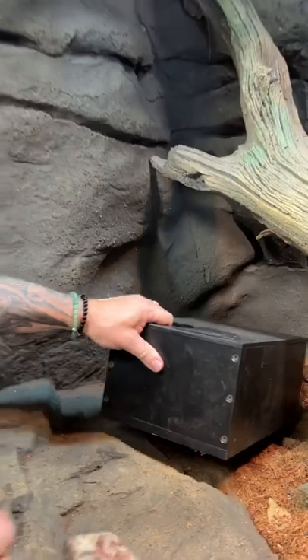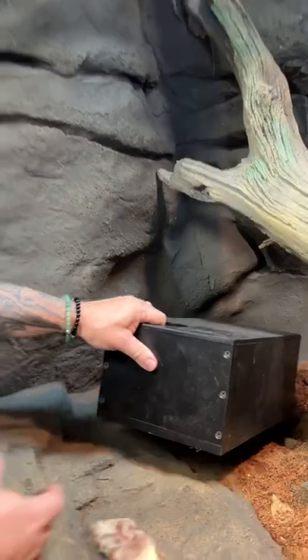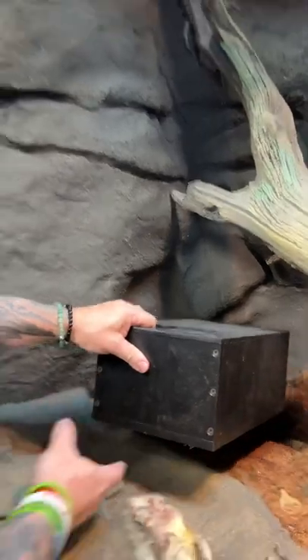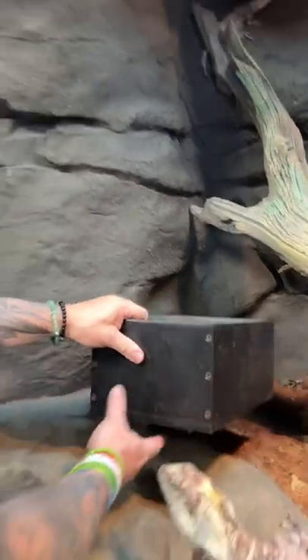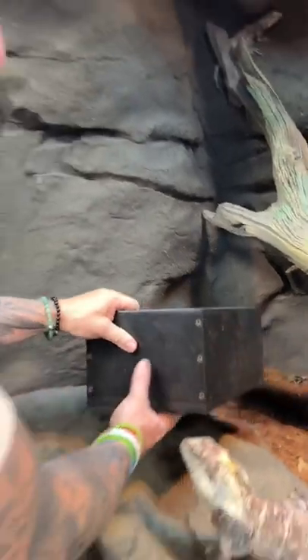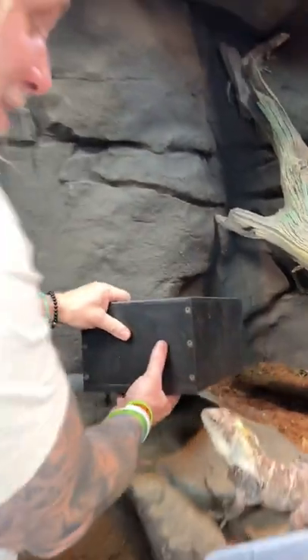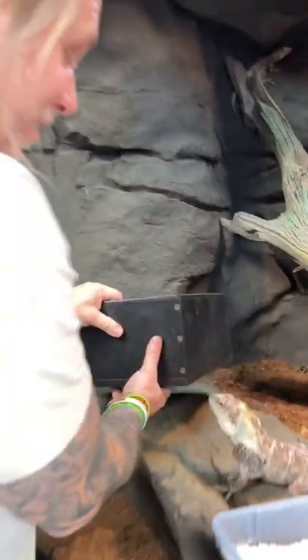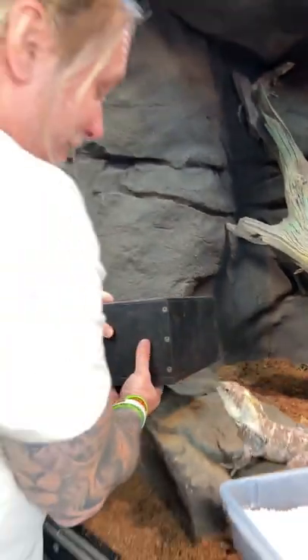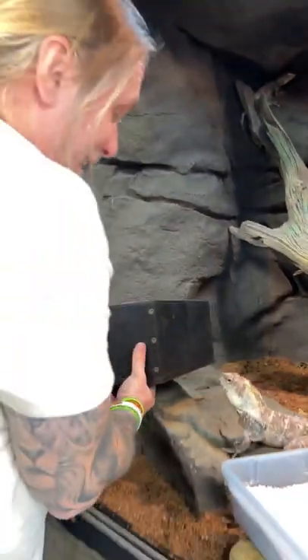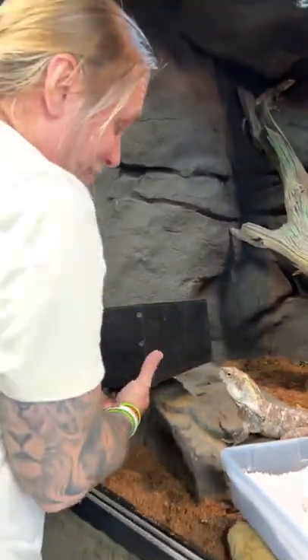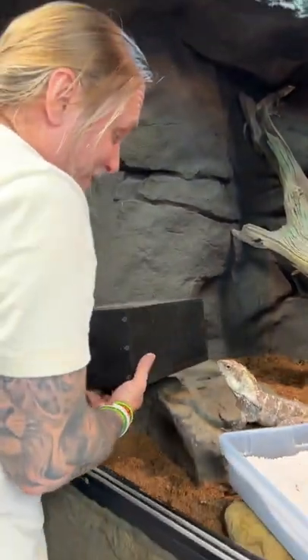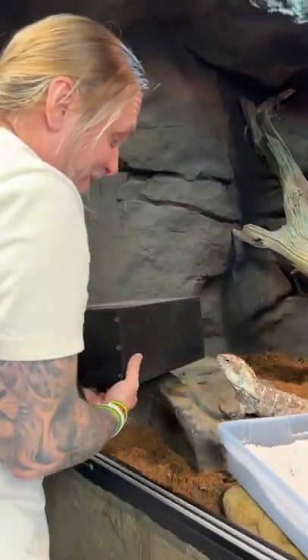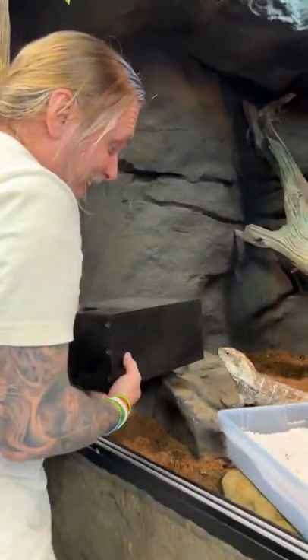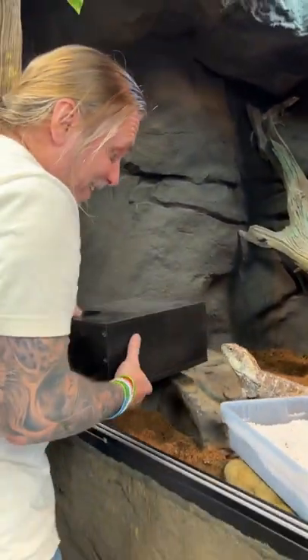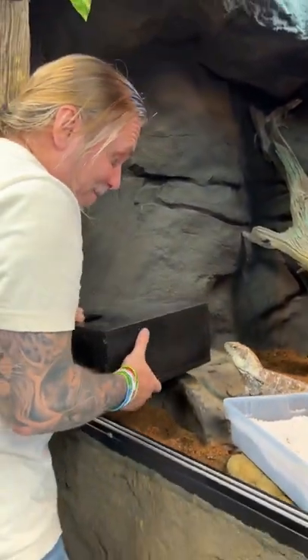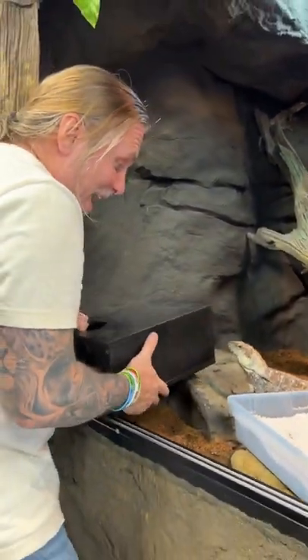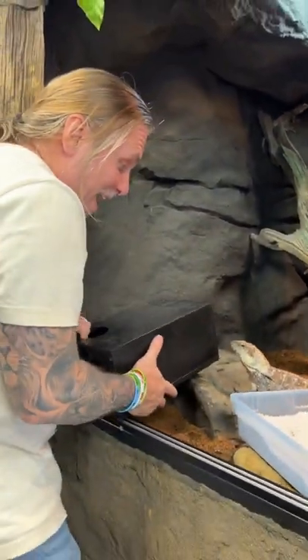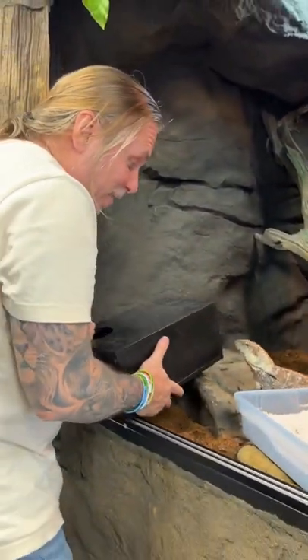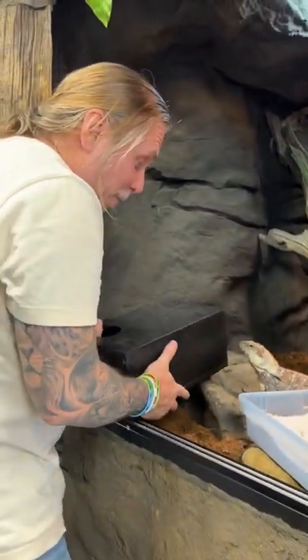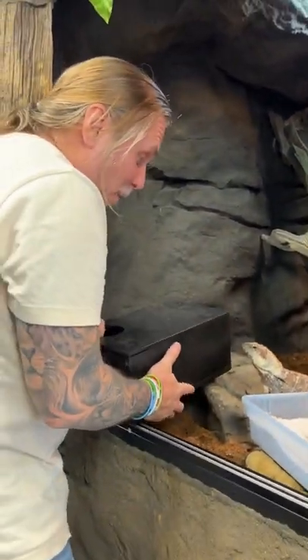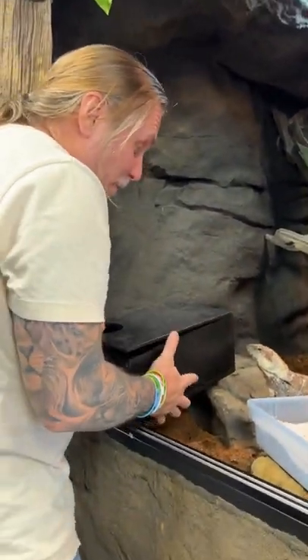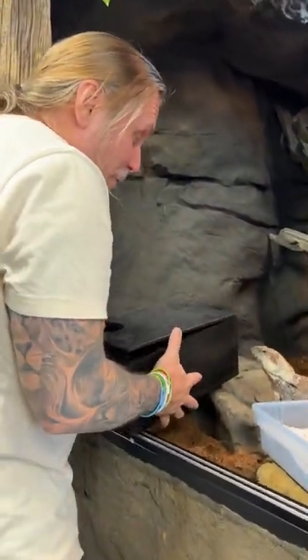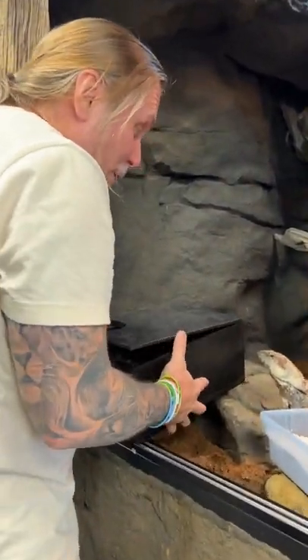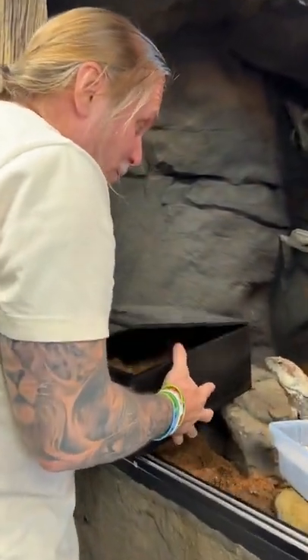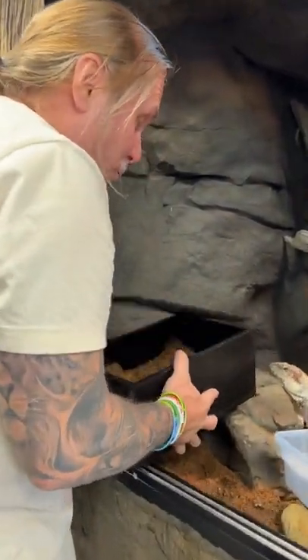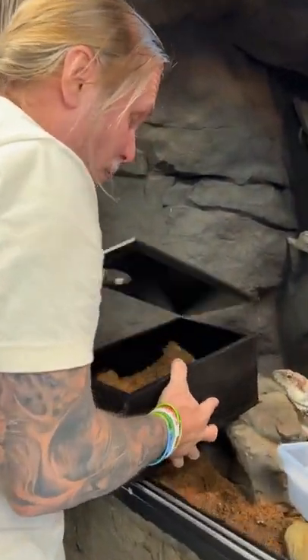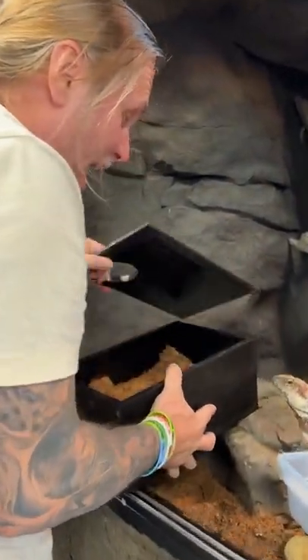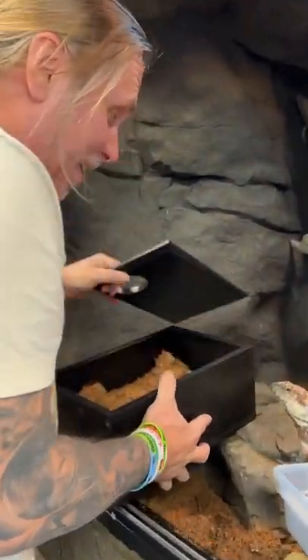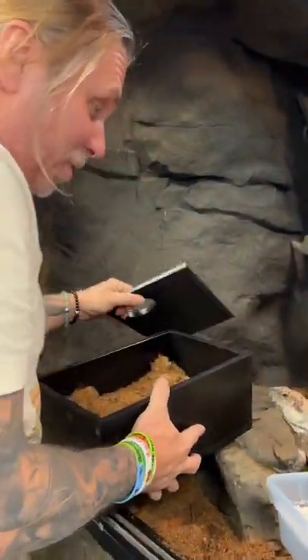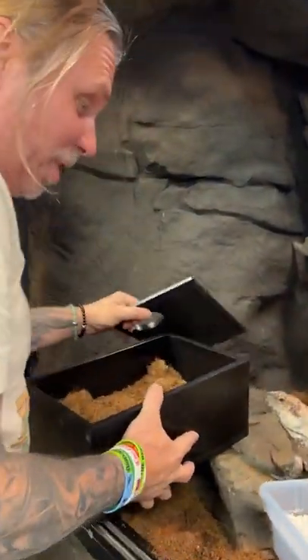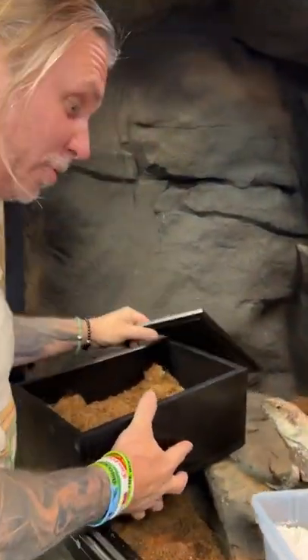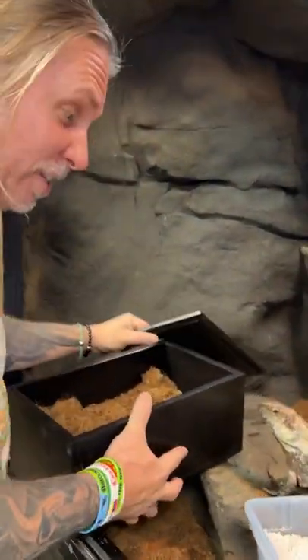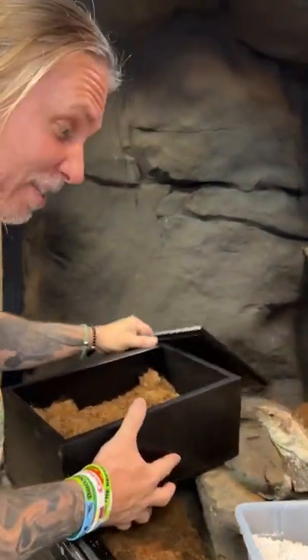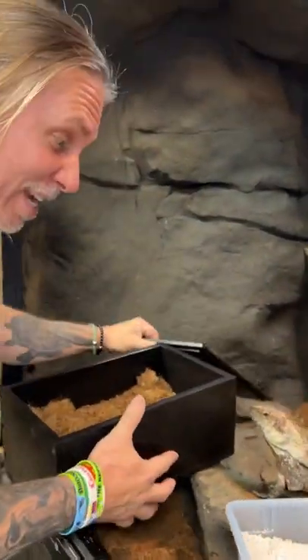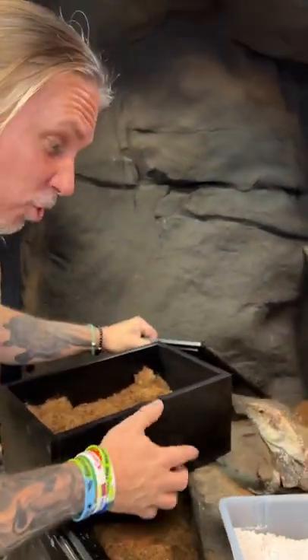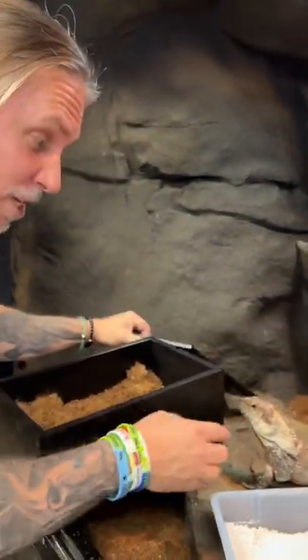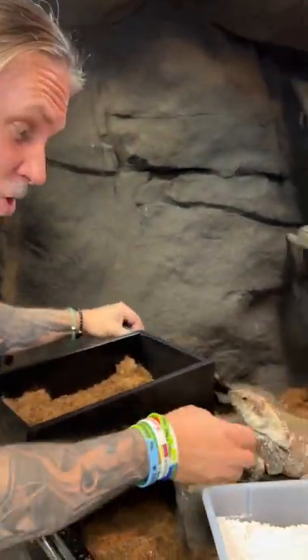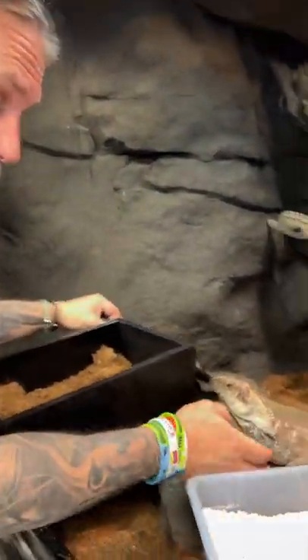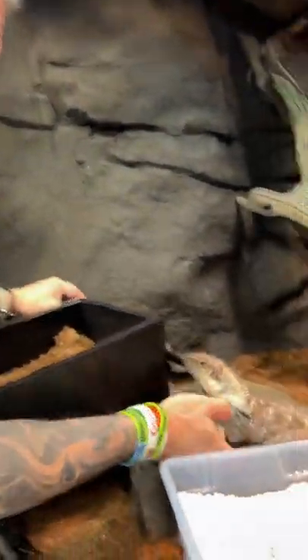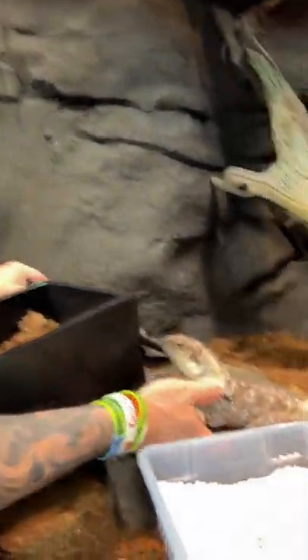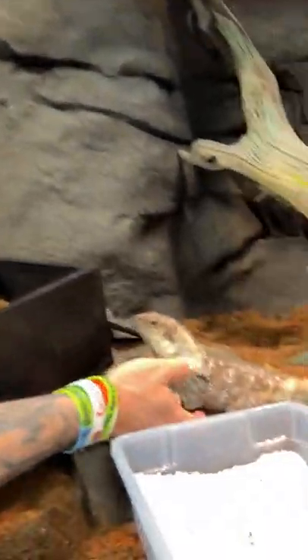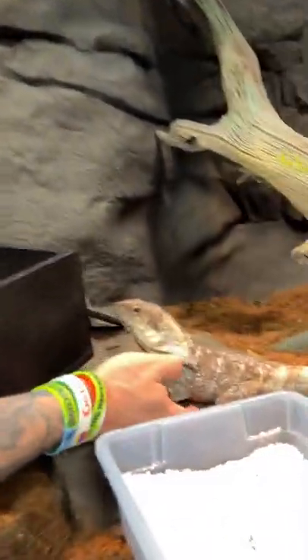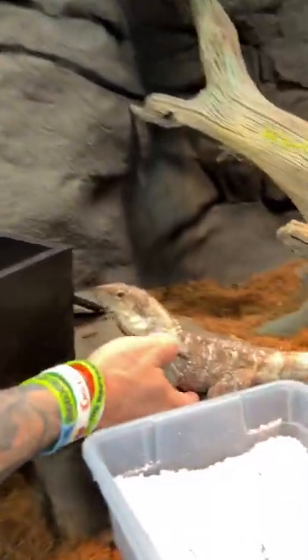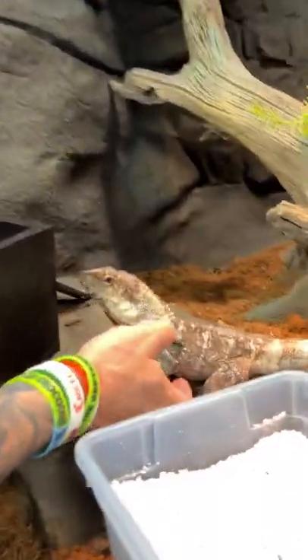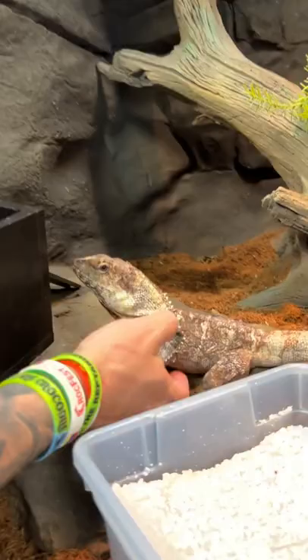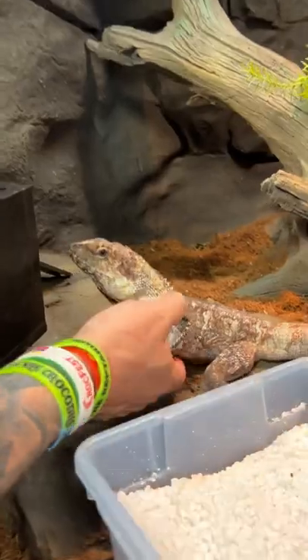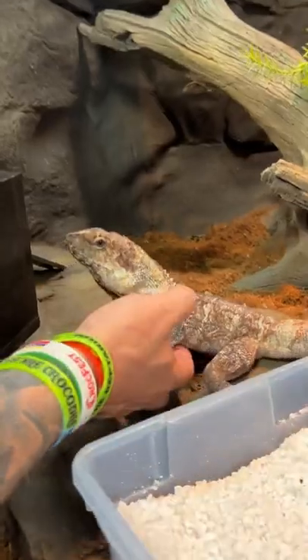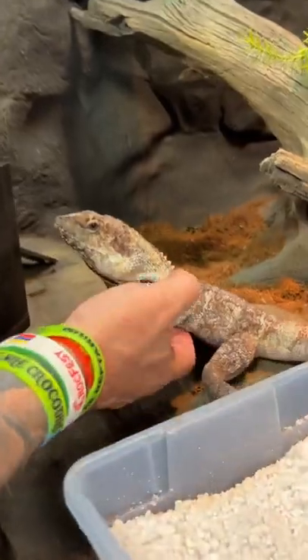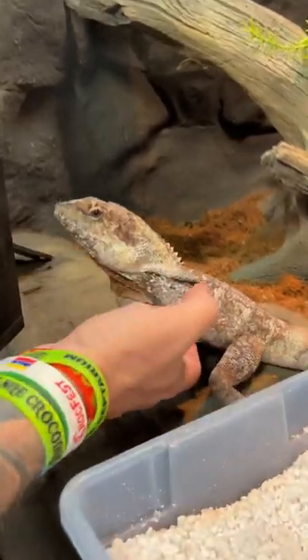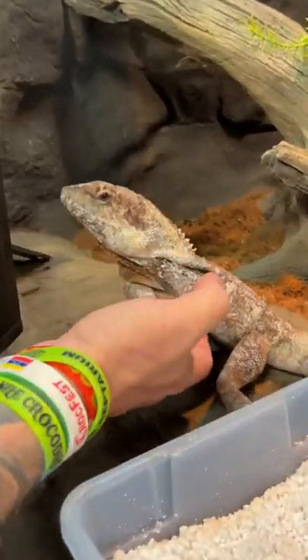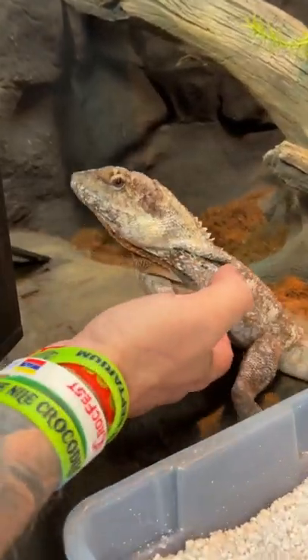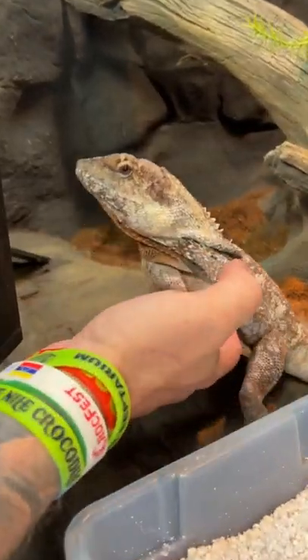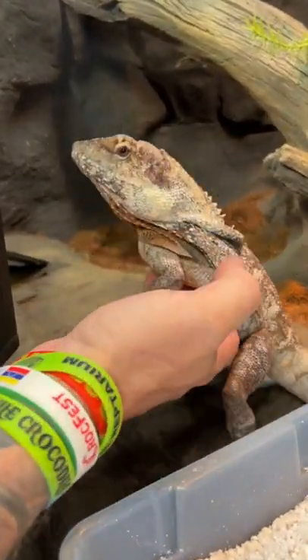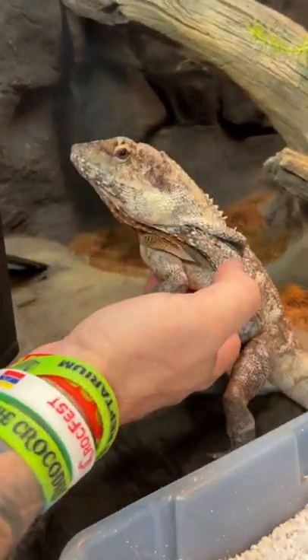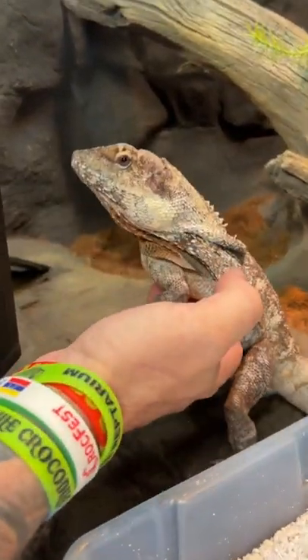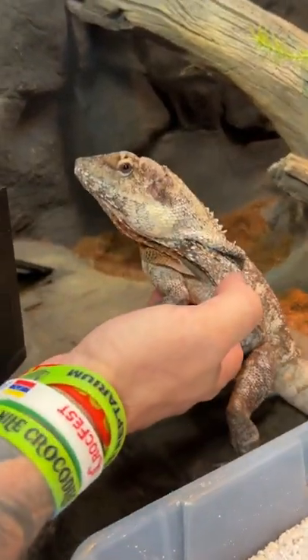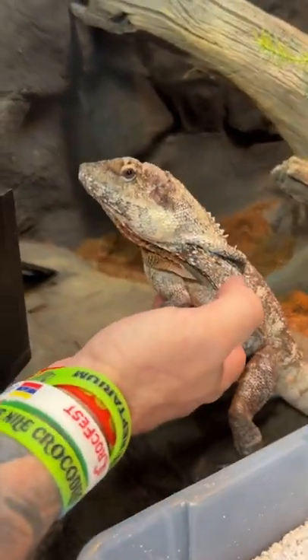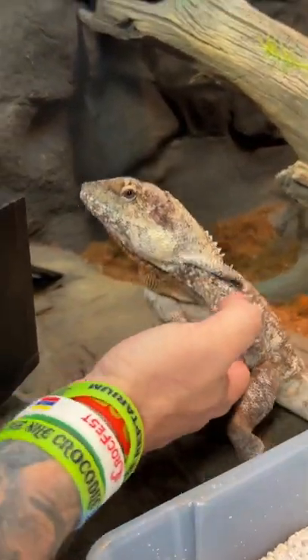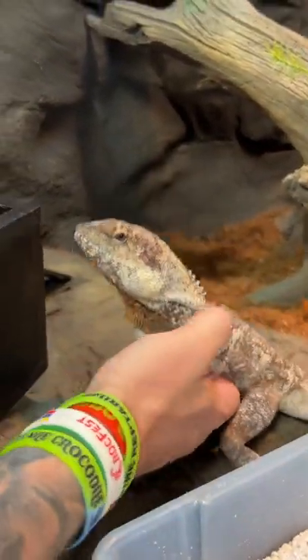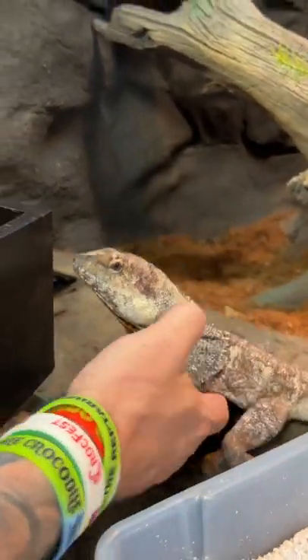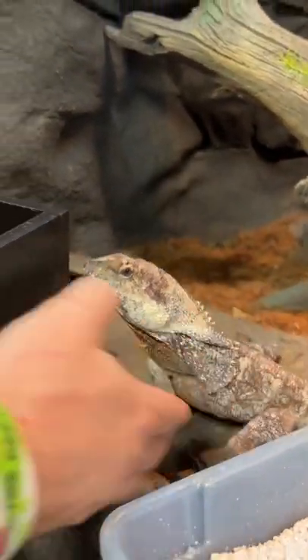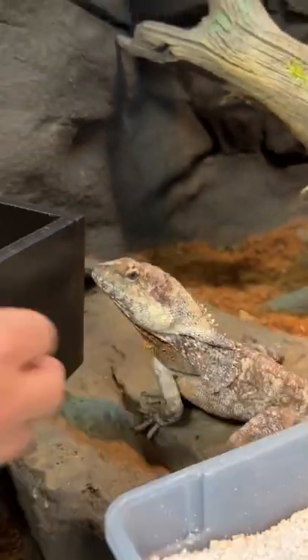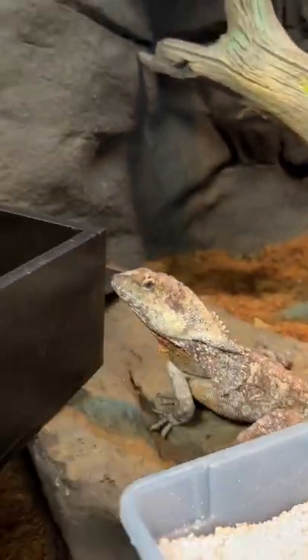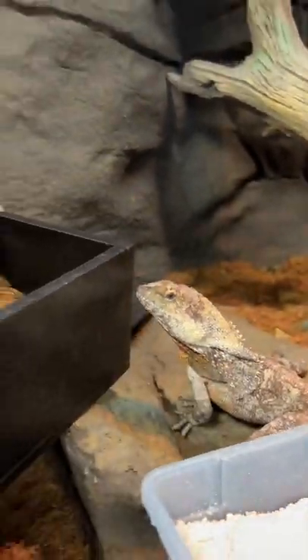We are excited. We've got some eggs from our frilled dragons here. This is actually Nova here — a New Guinea and Indonesian frilled dragon.